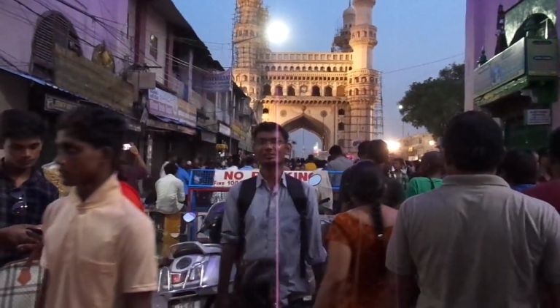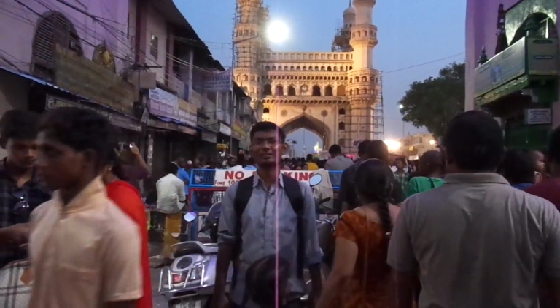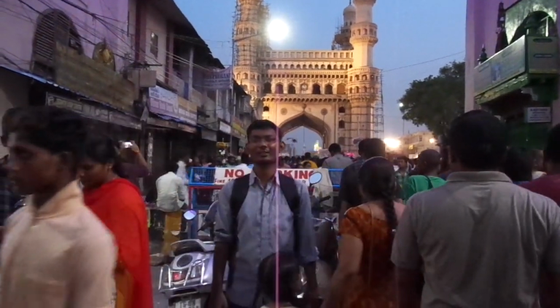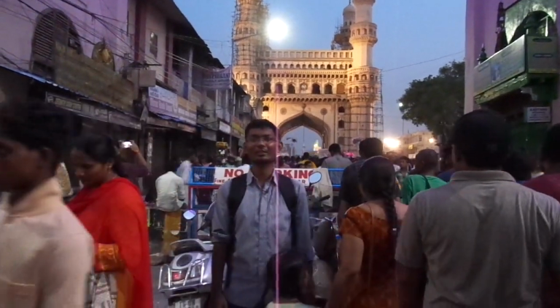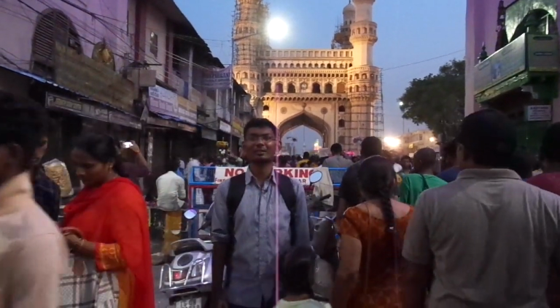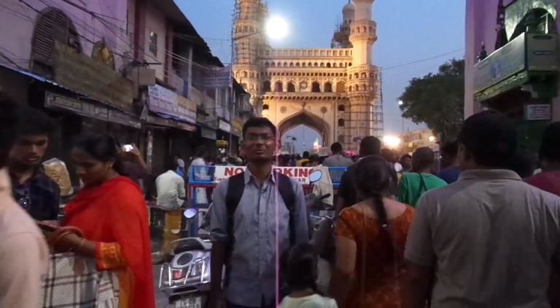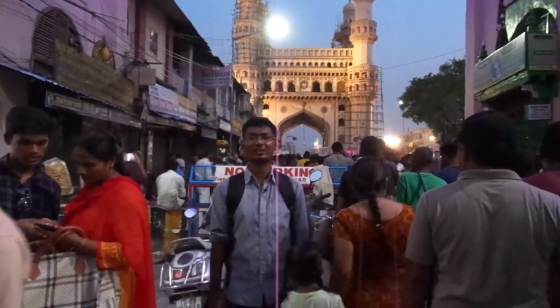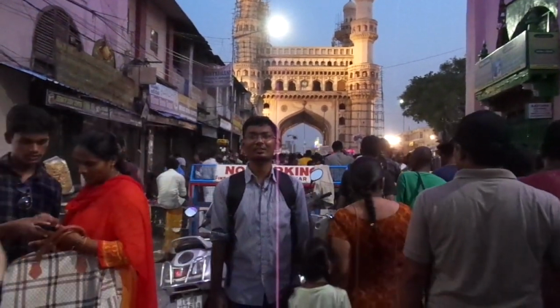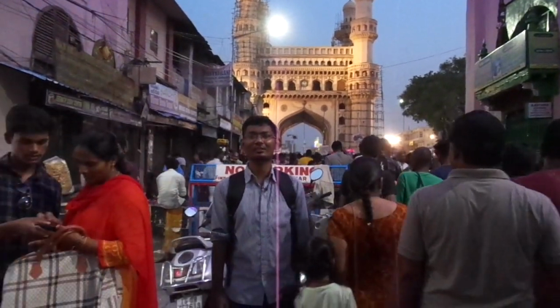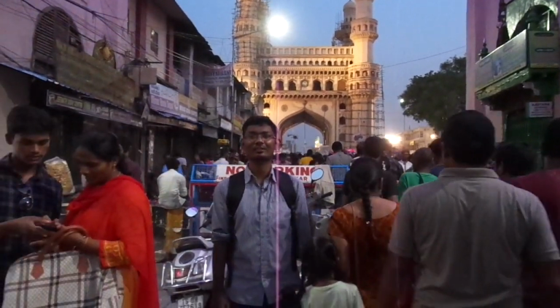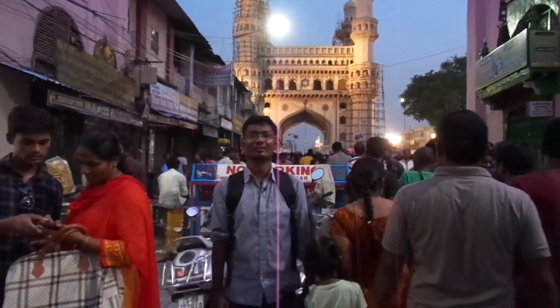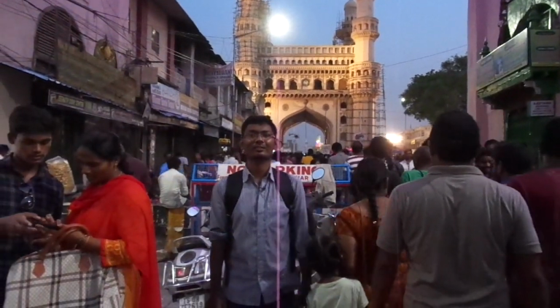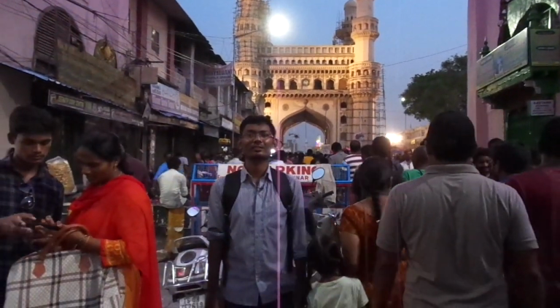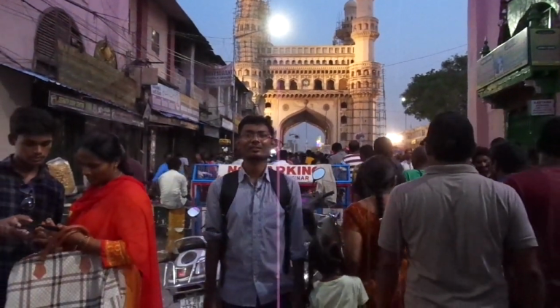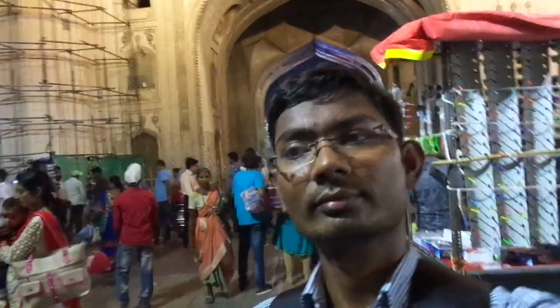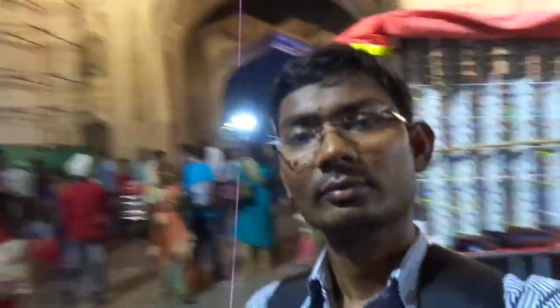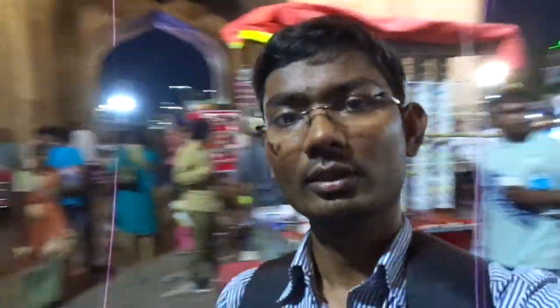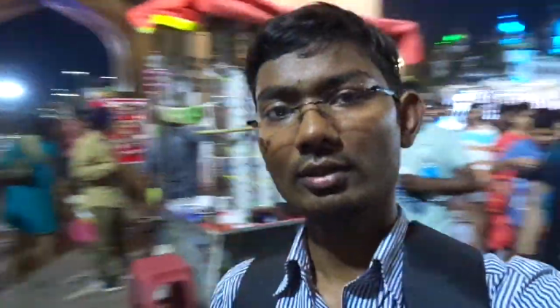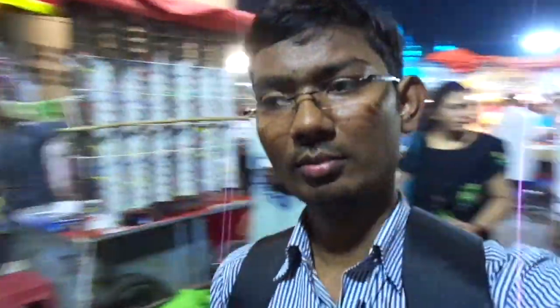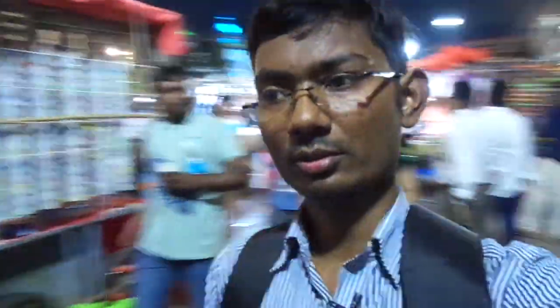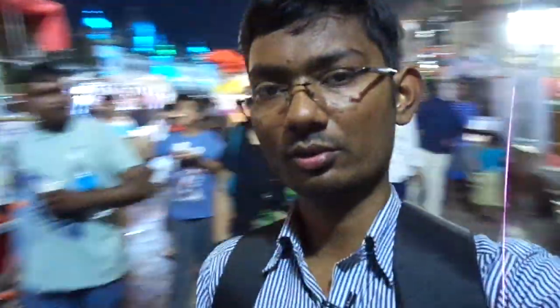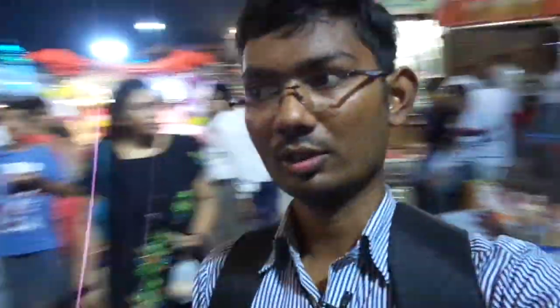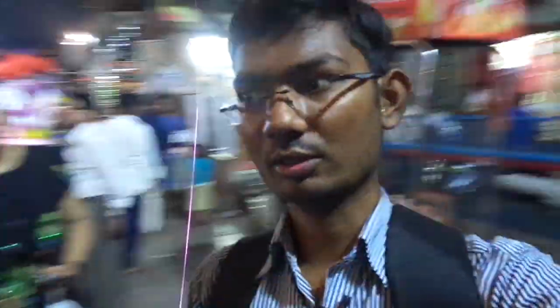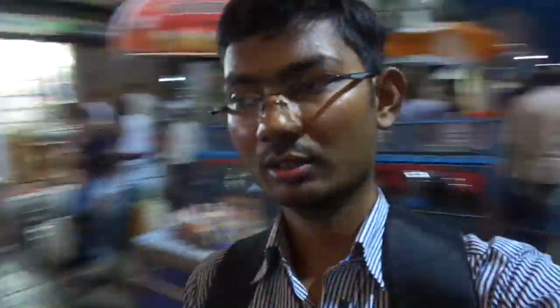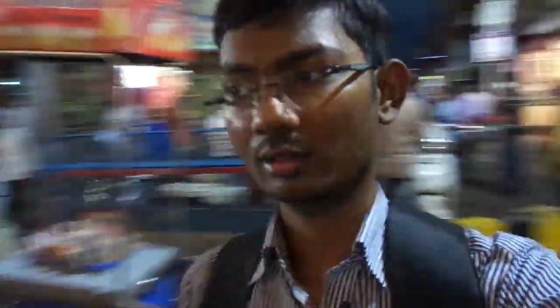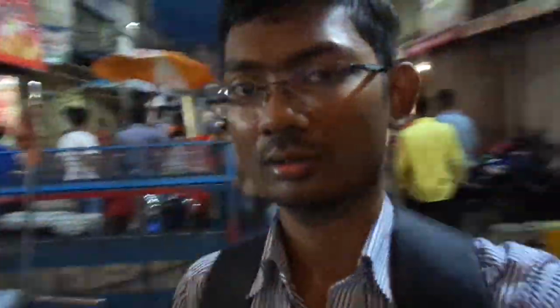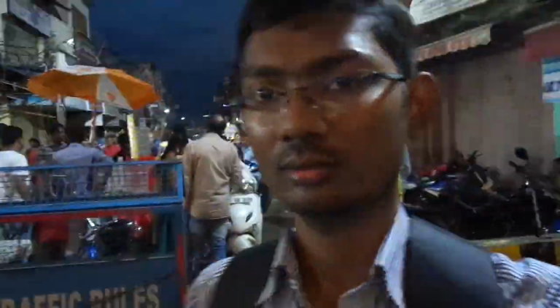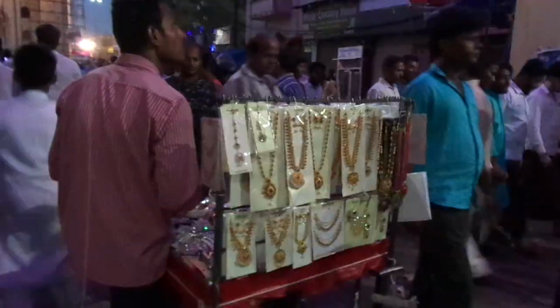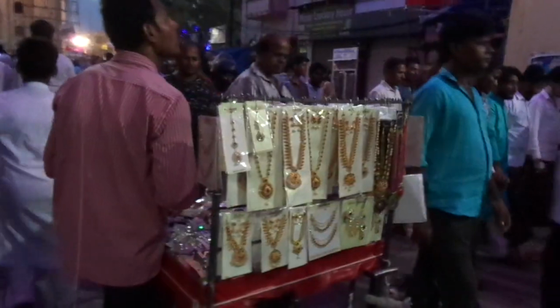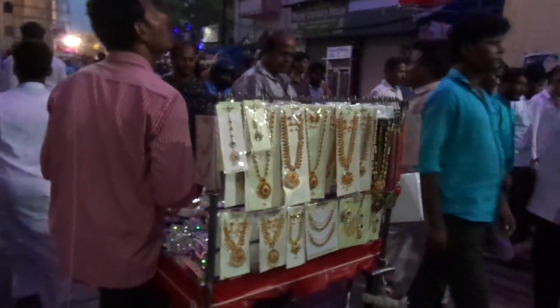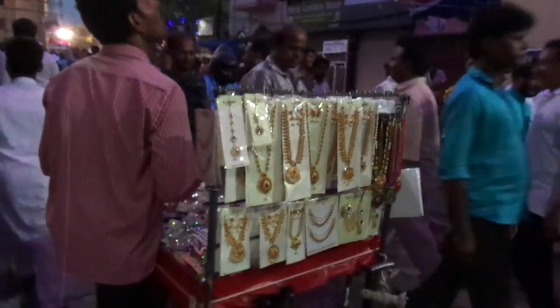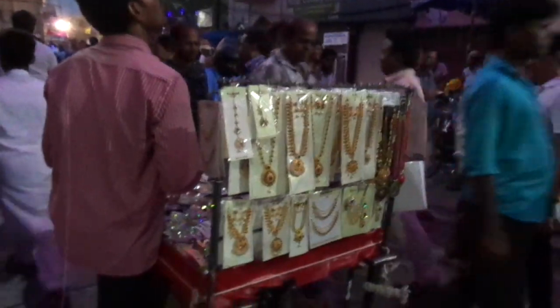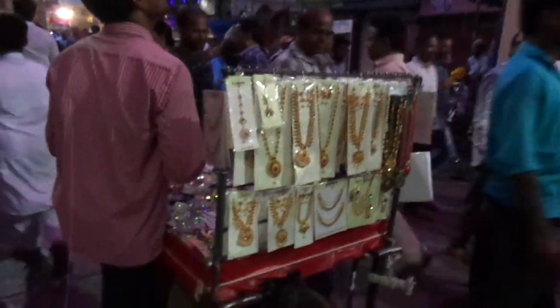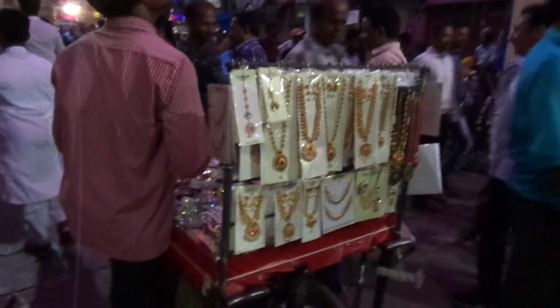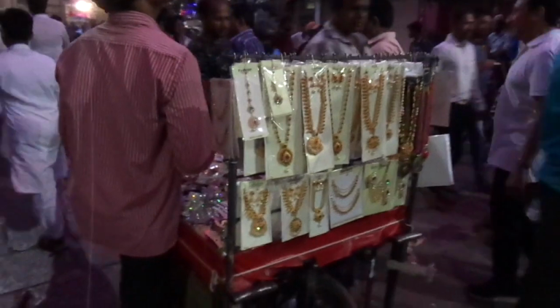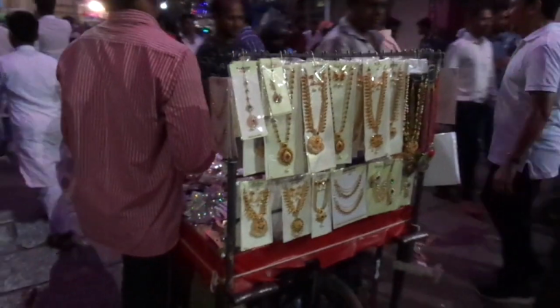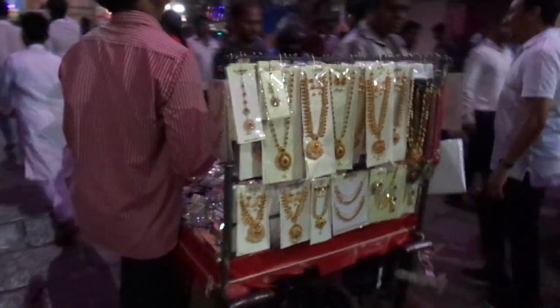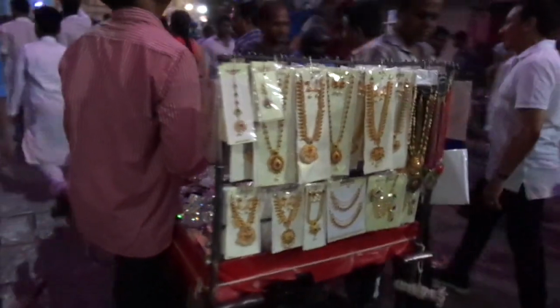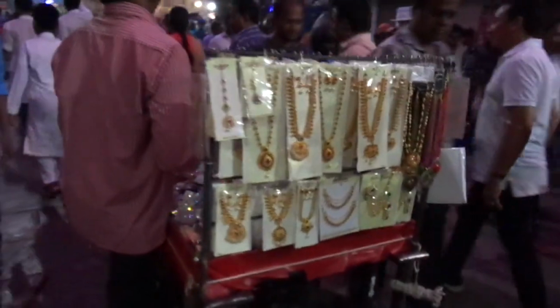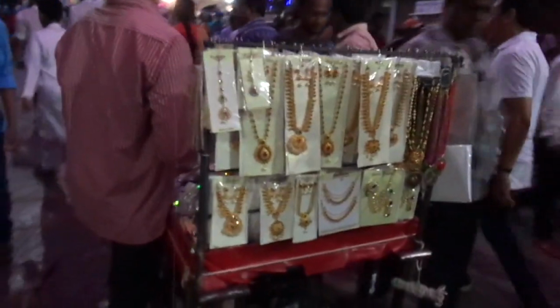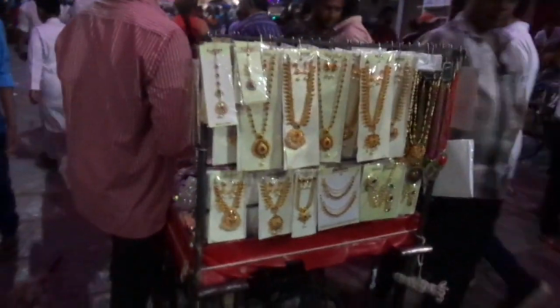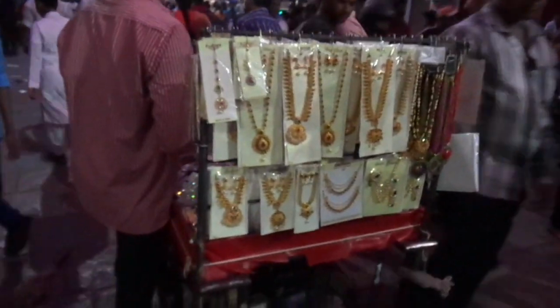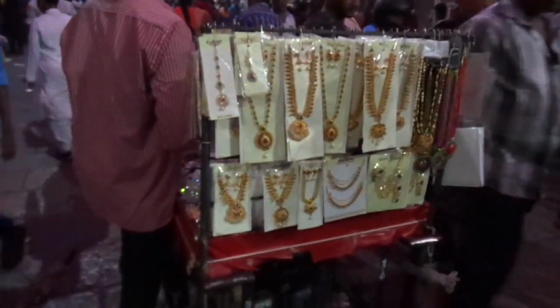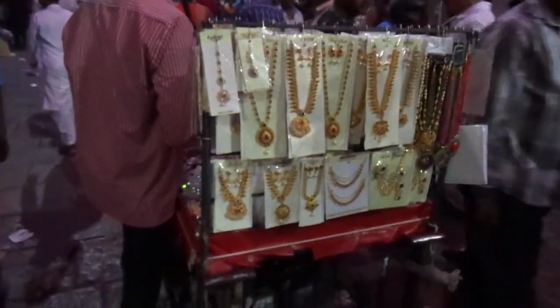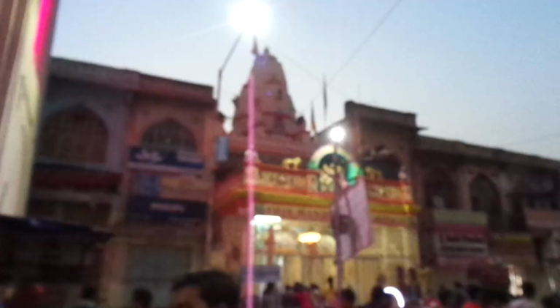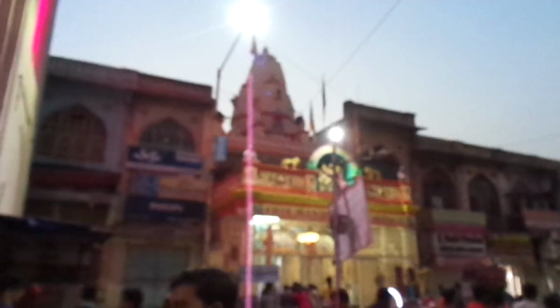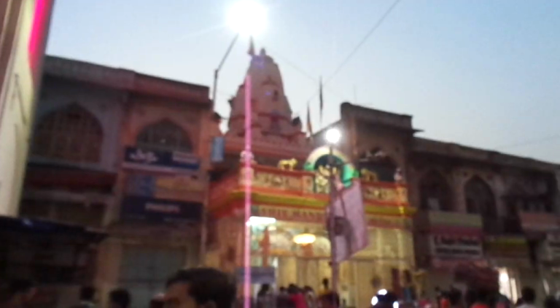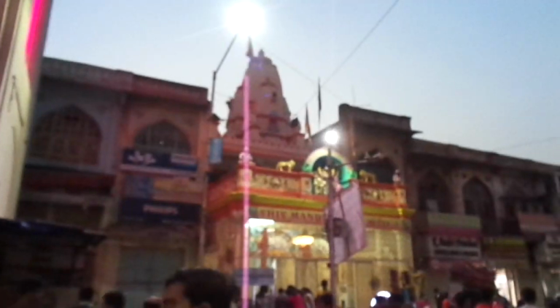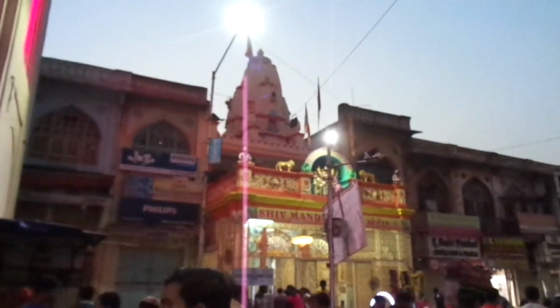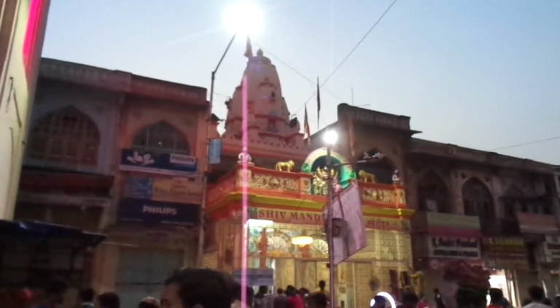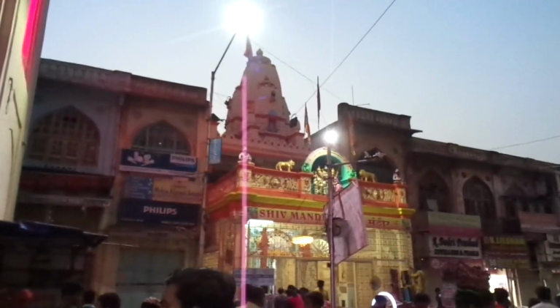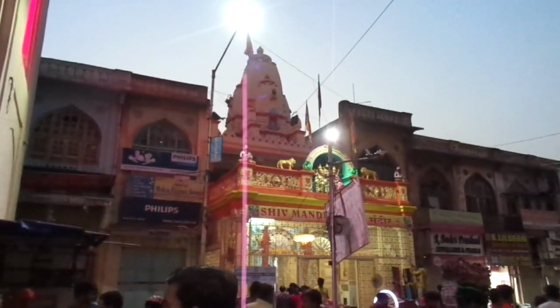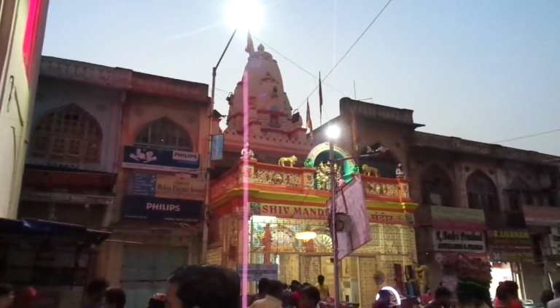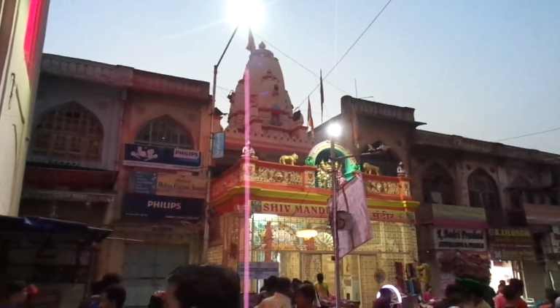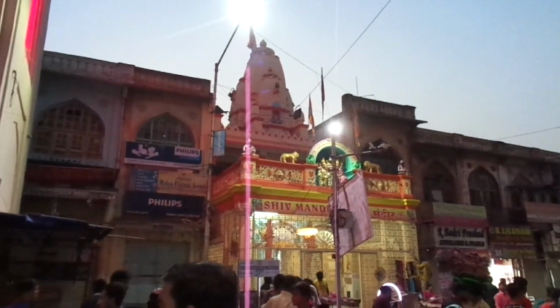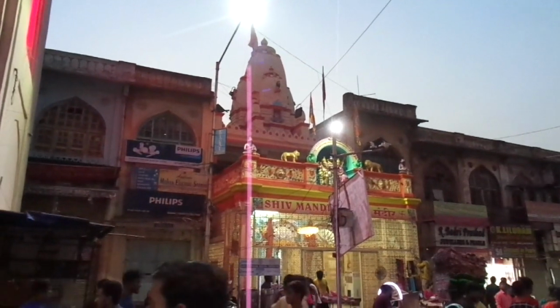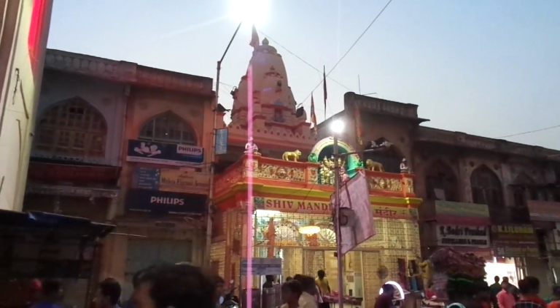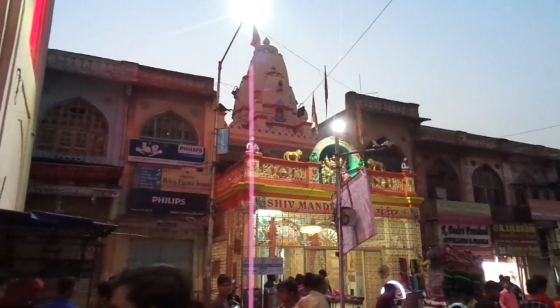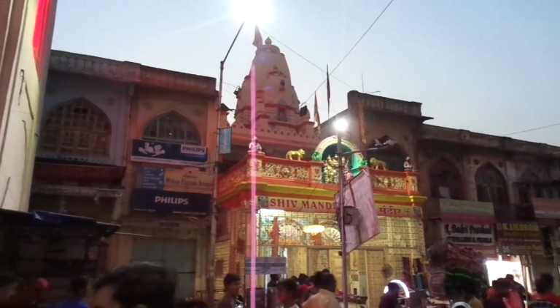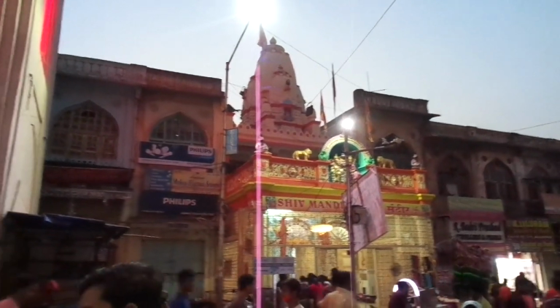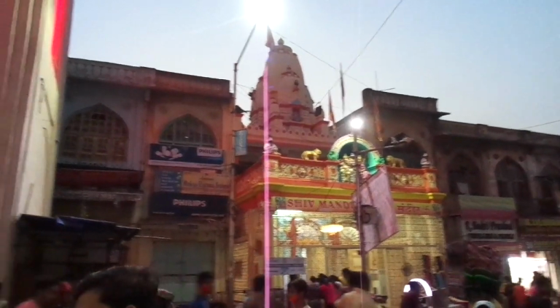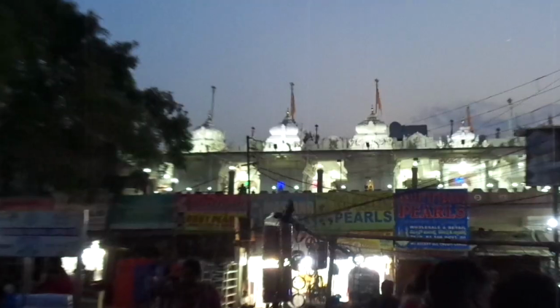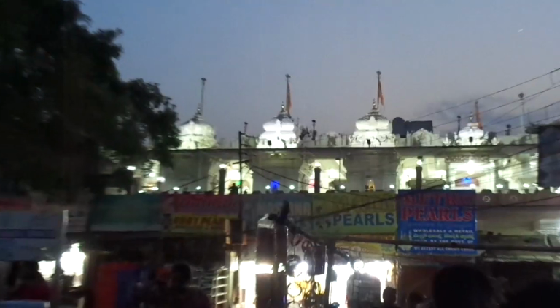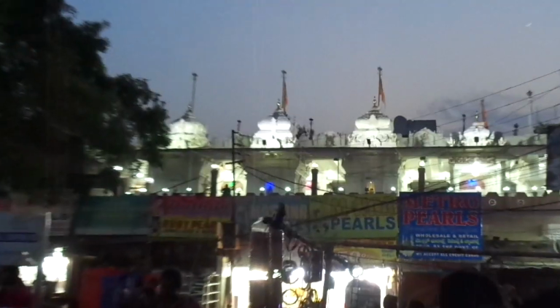We will be covering Morda, Charminar and Makkah Masjid. We will also cover the night bazaar near Charminar. You can see a few temples near Charminar as well.